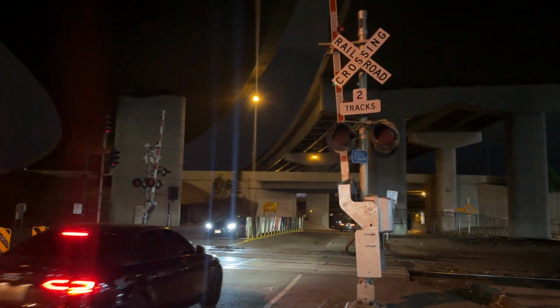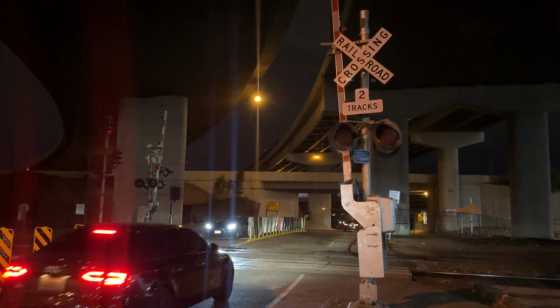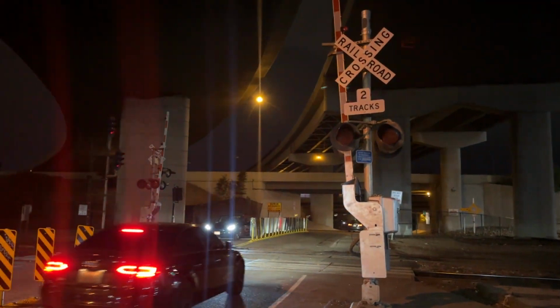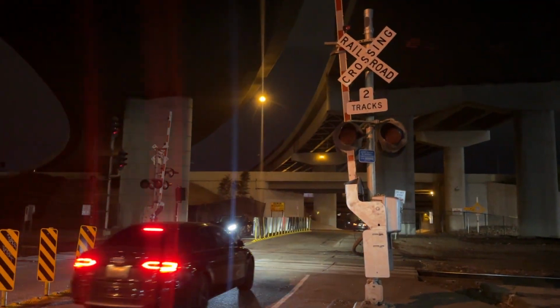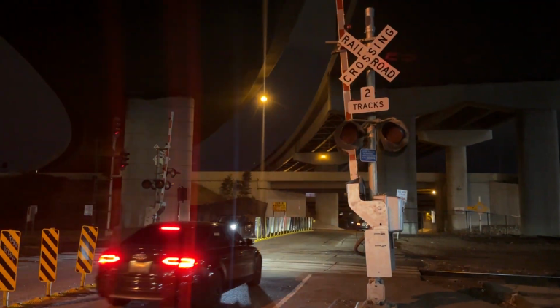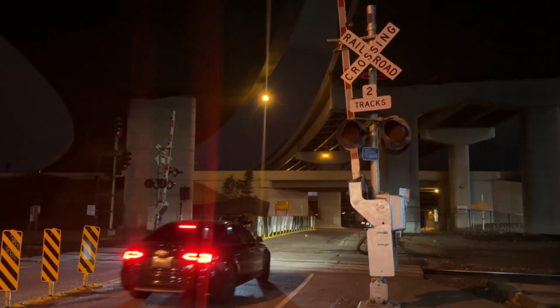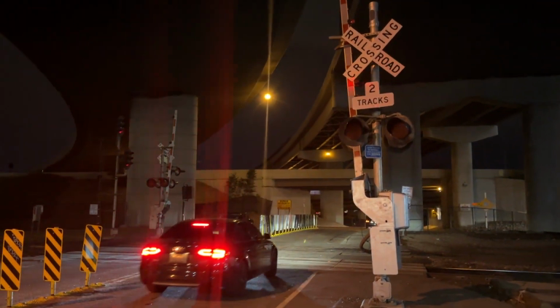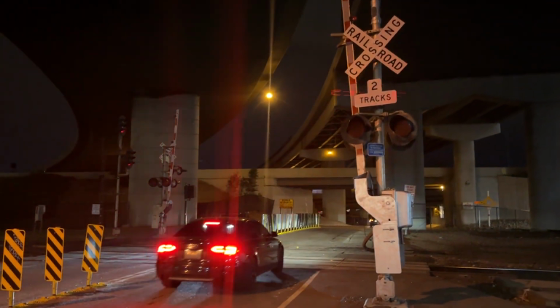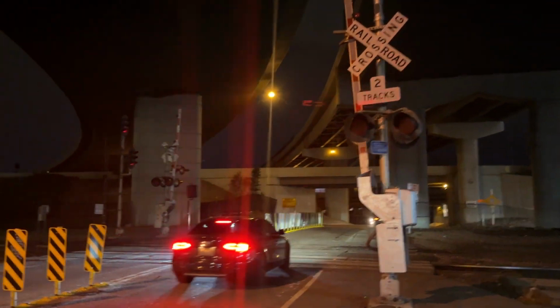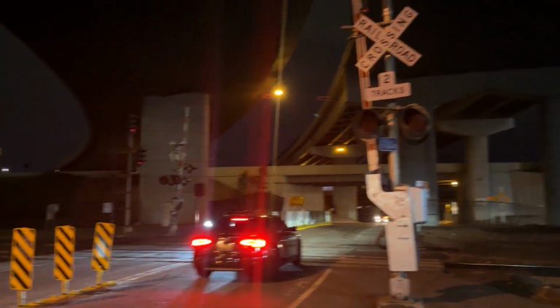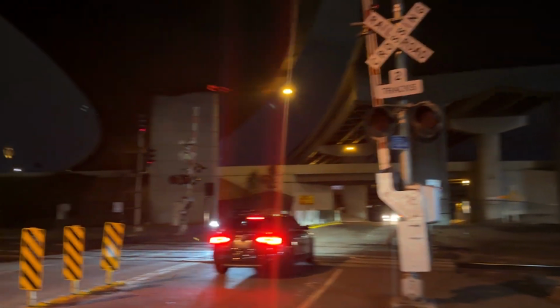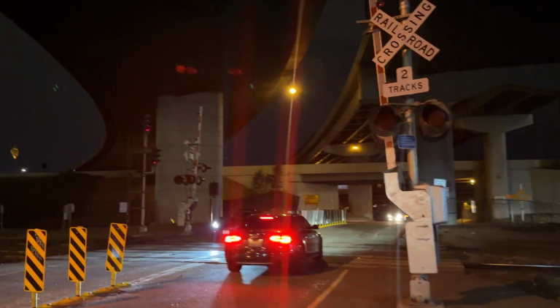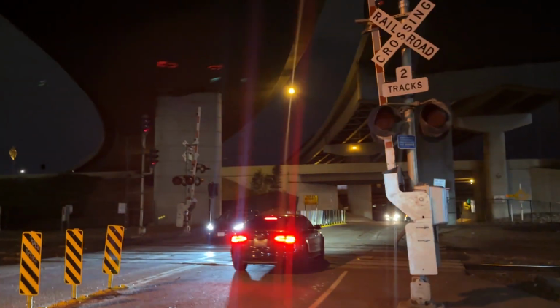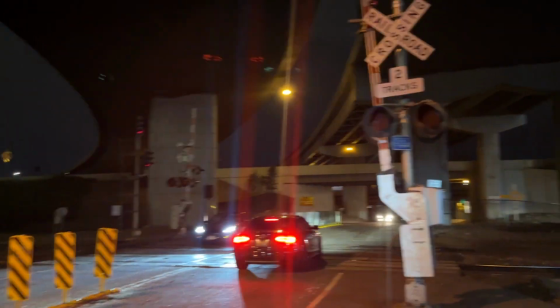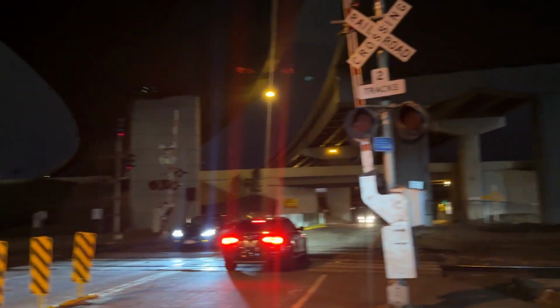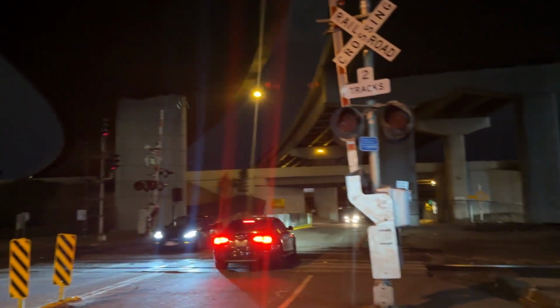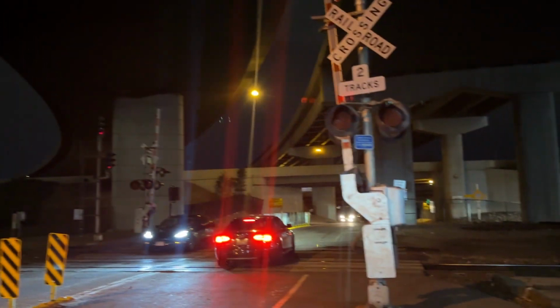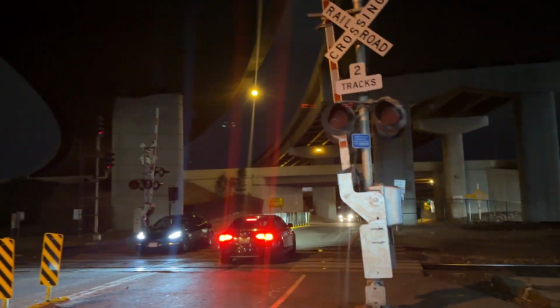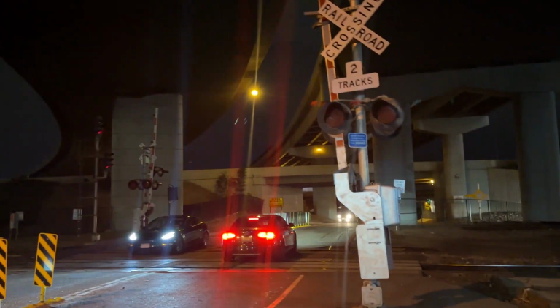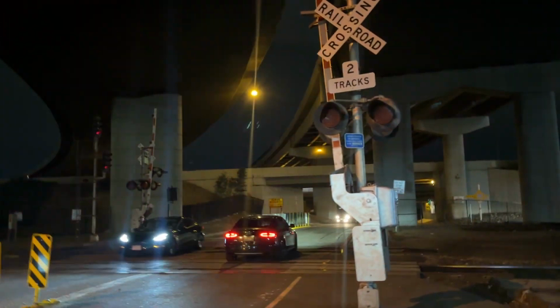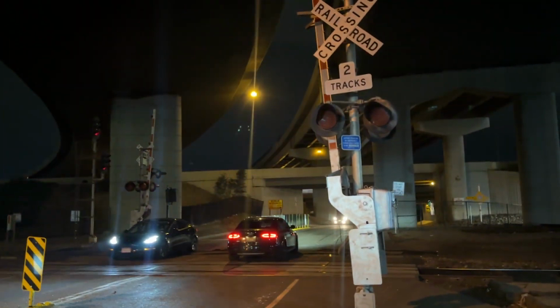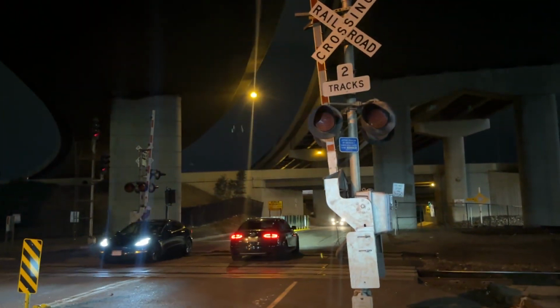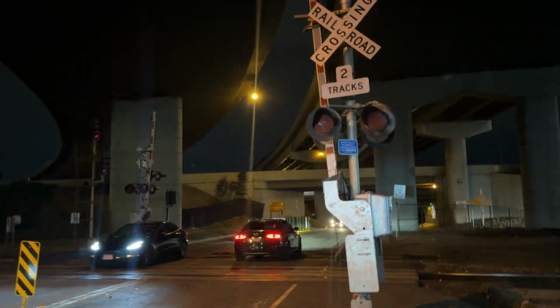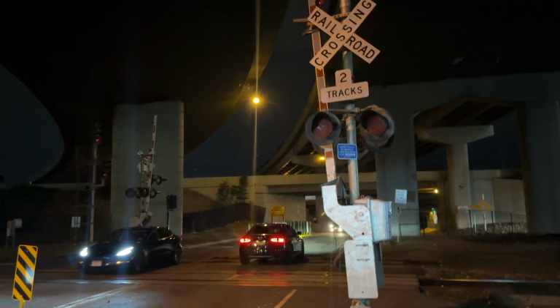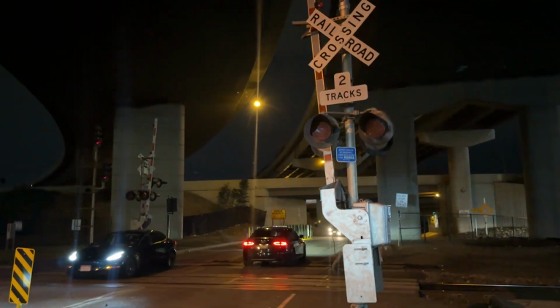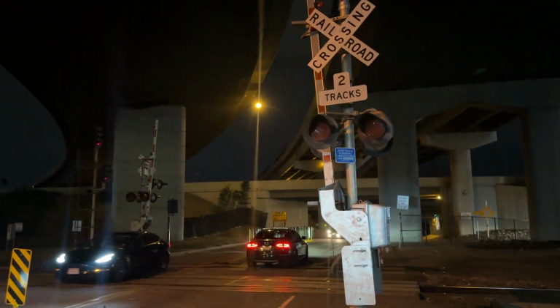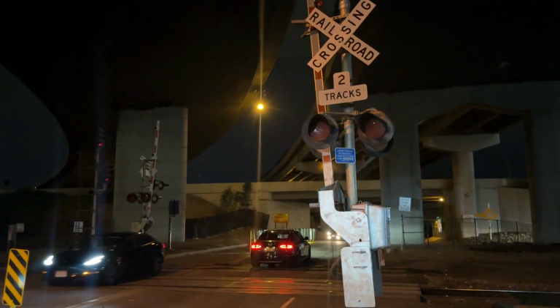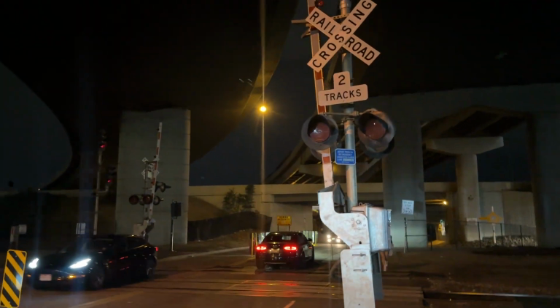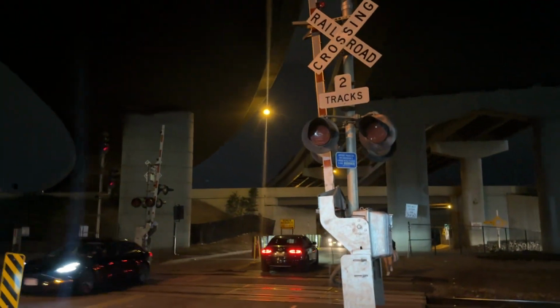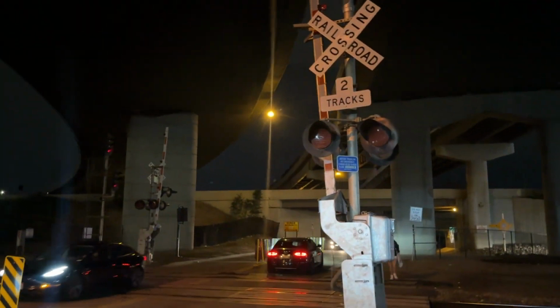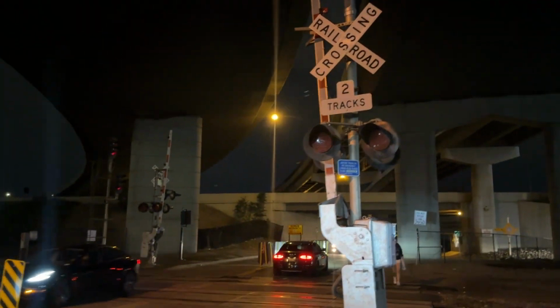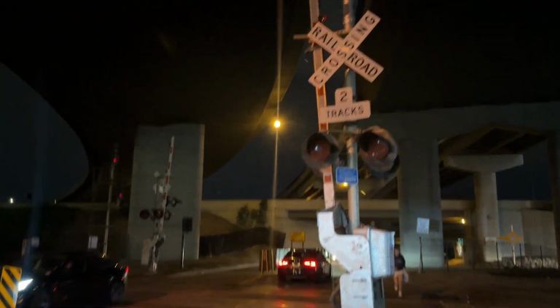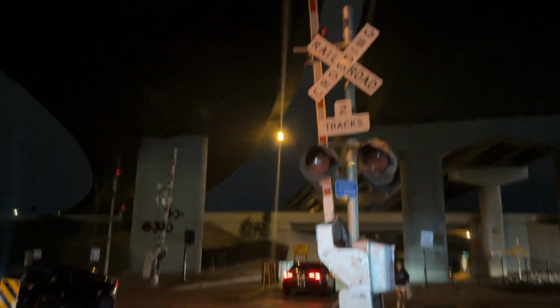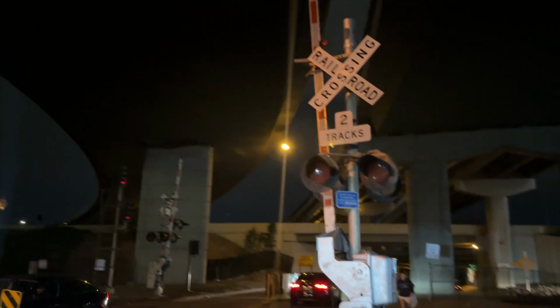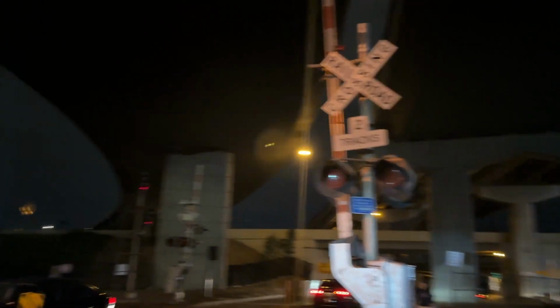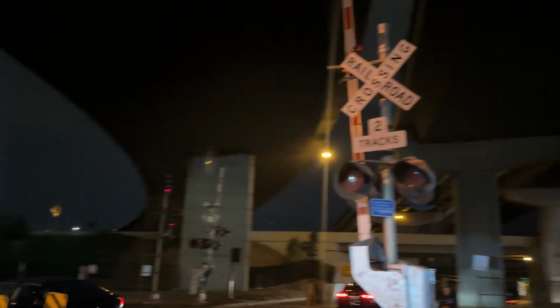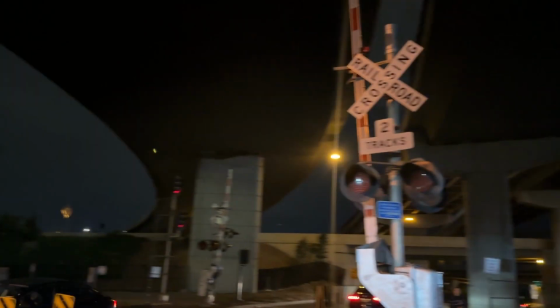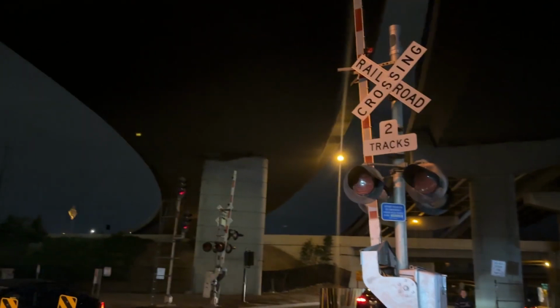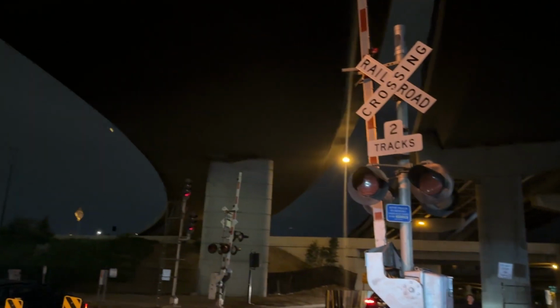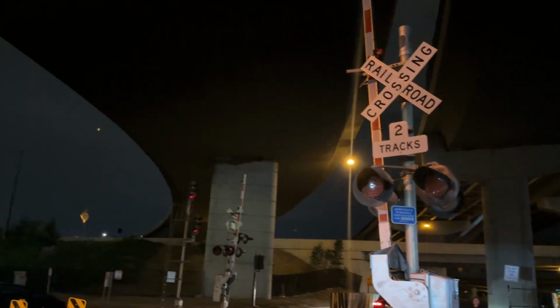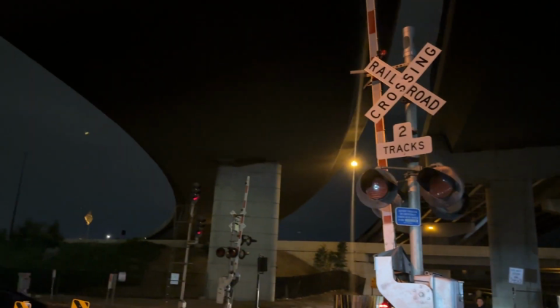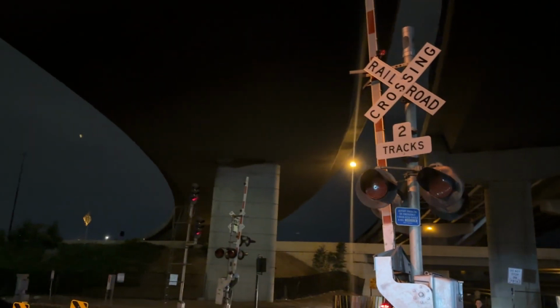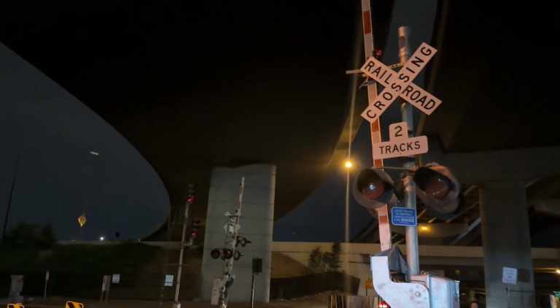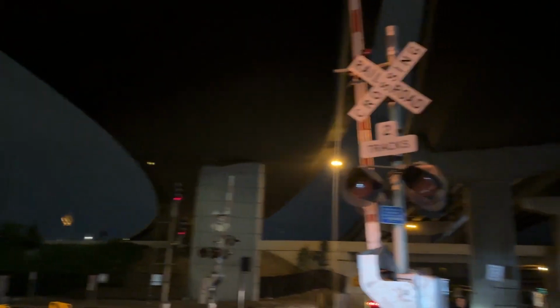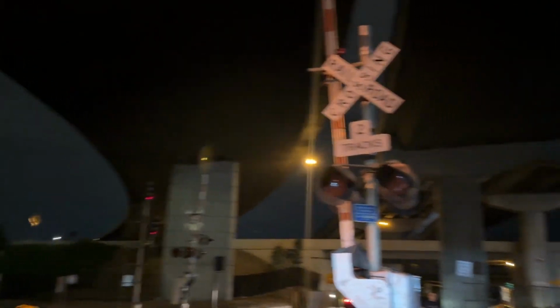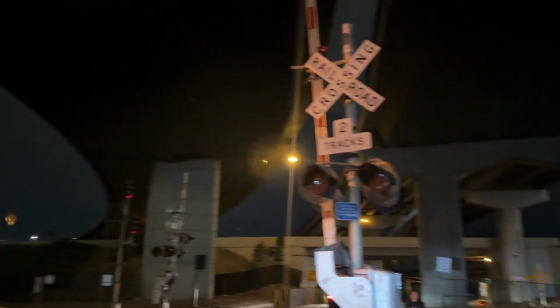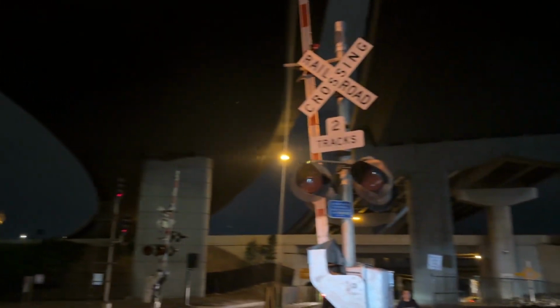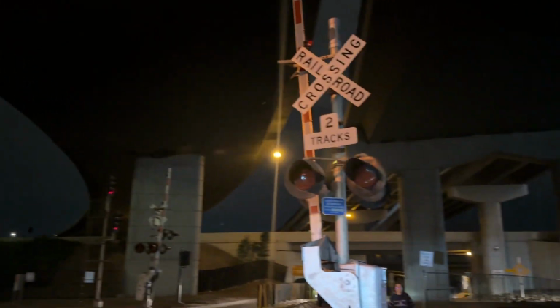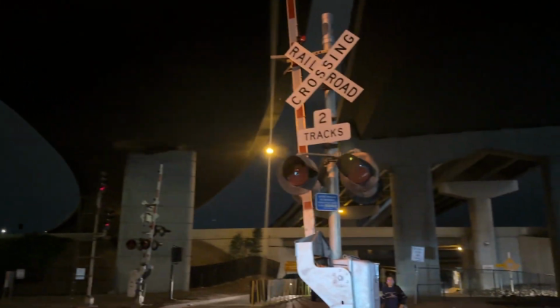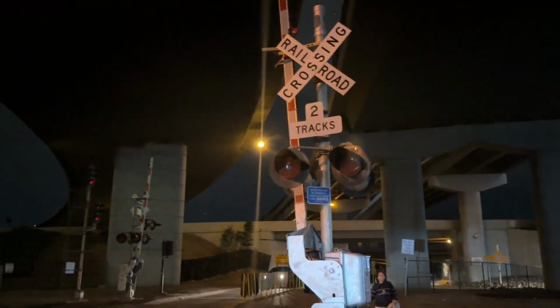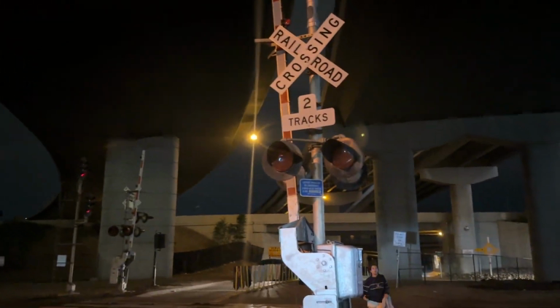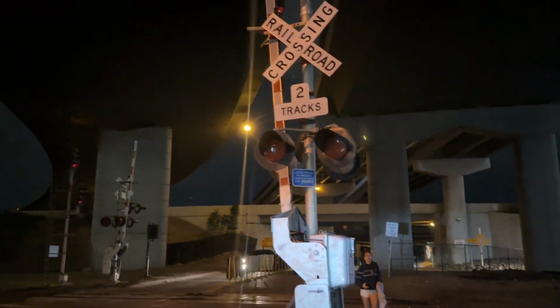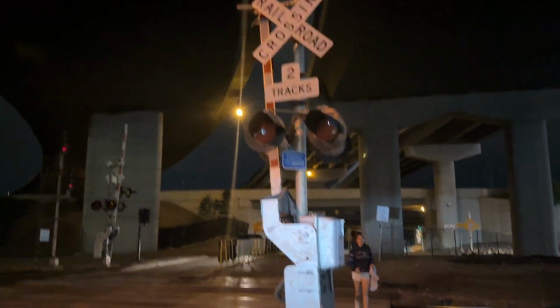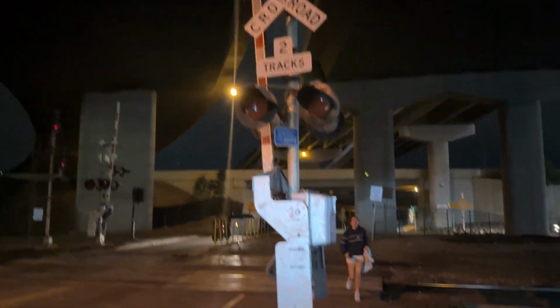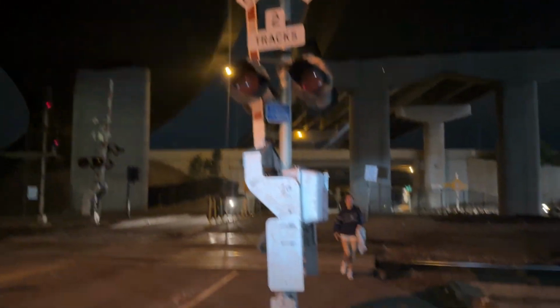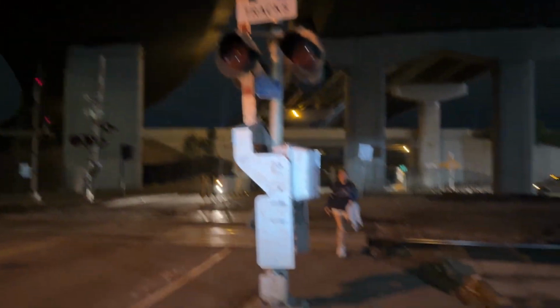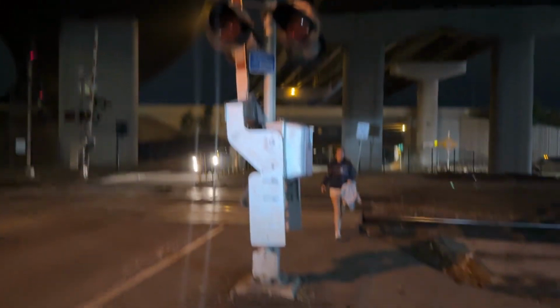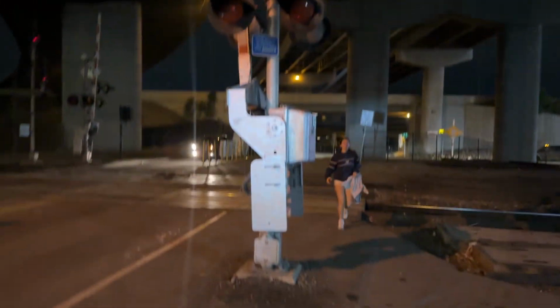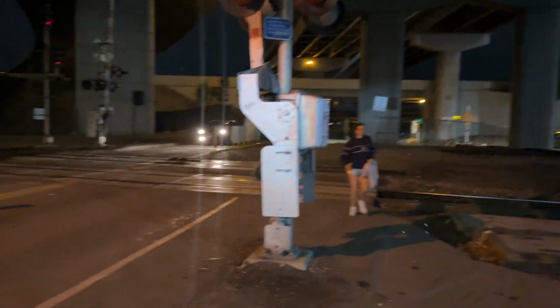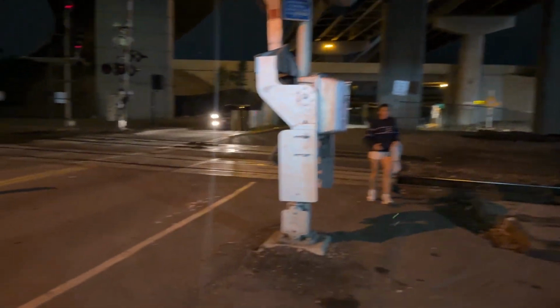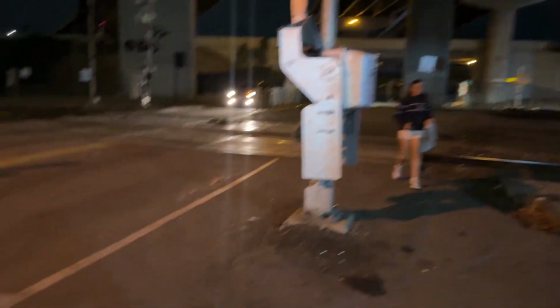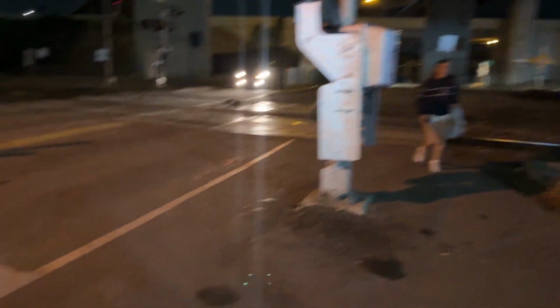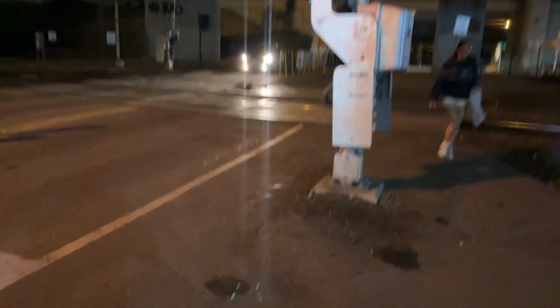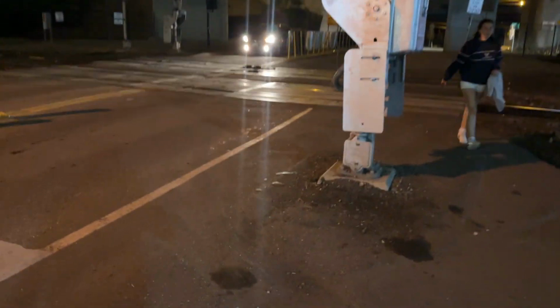Hey everyone, it's Michaels A9 here. I'm back out here with the Walnut Street number one road crossing in Denver, Colorado. We got an update here.